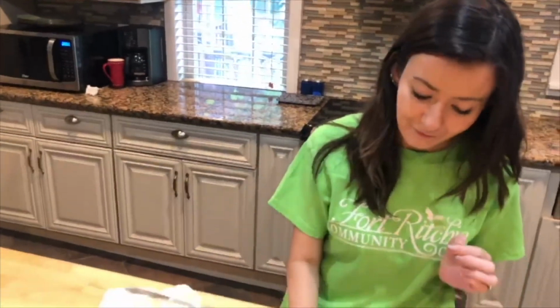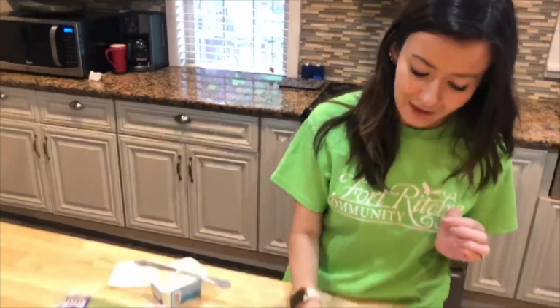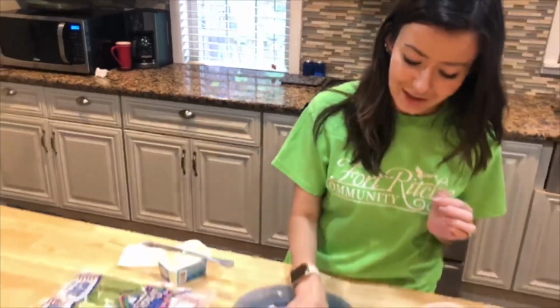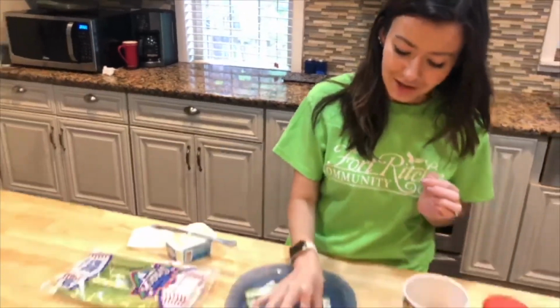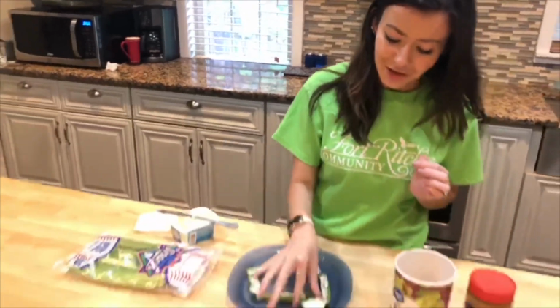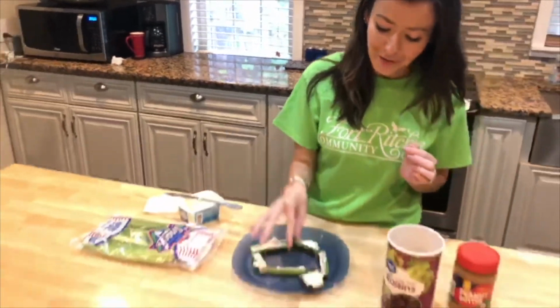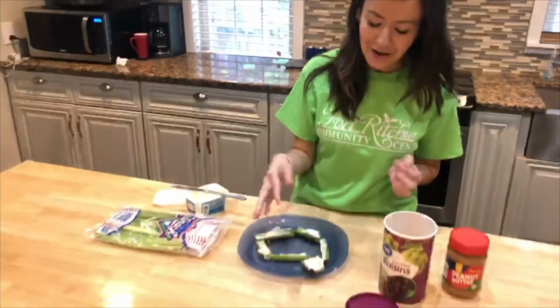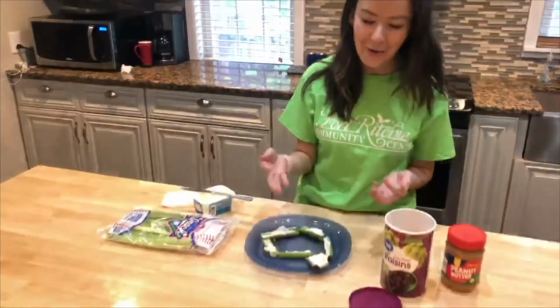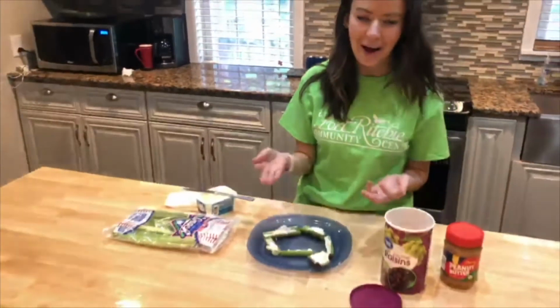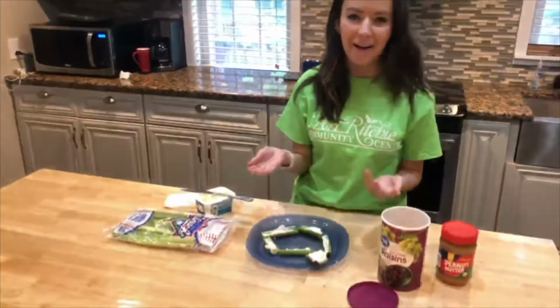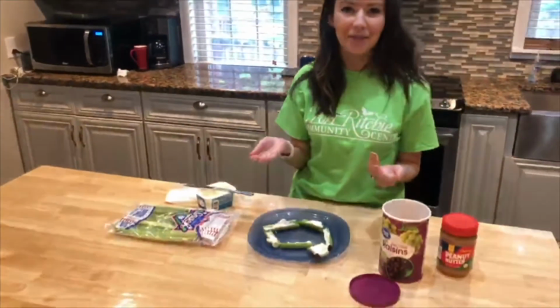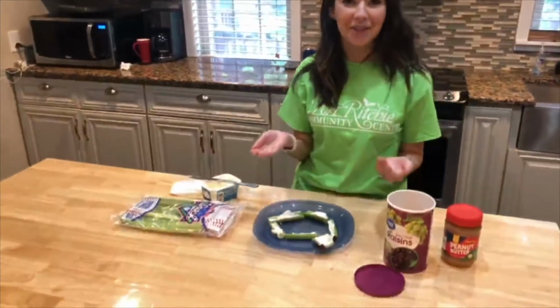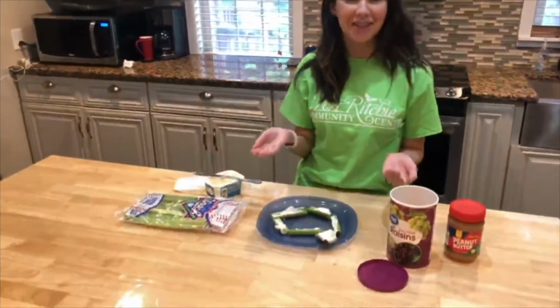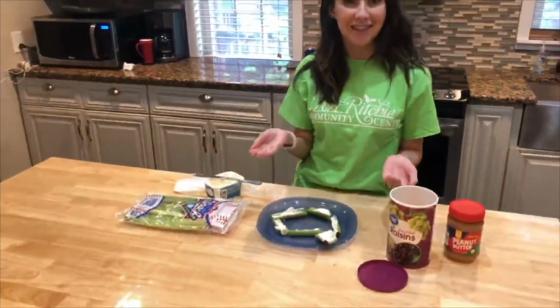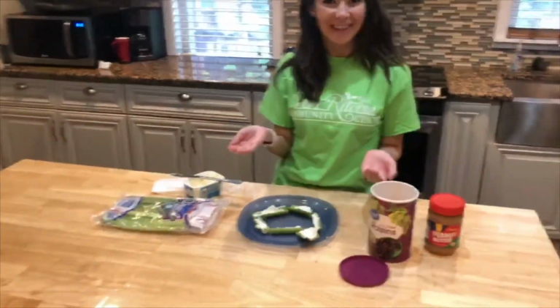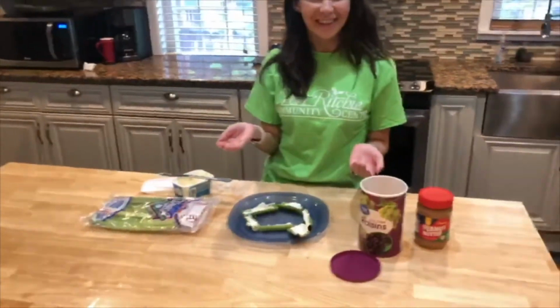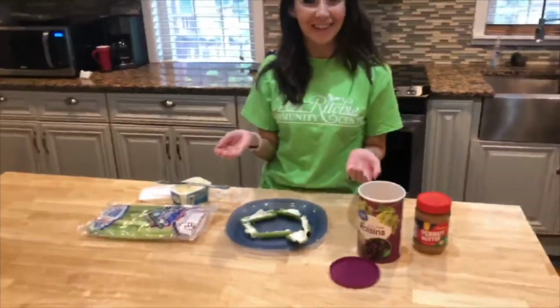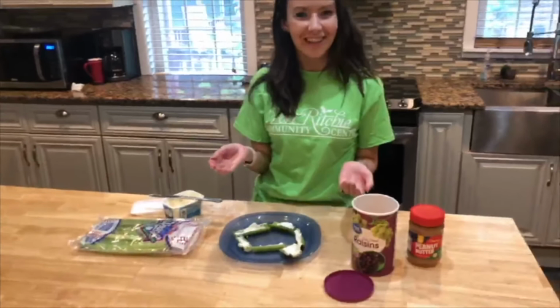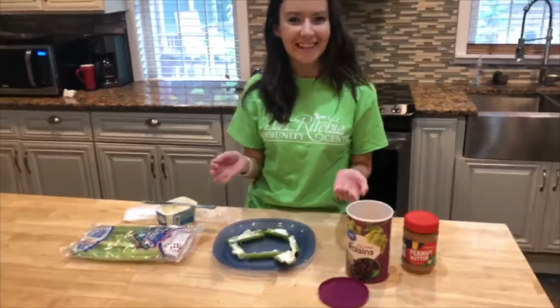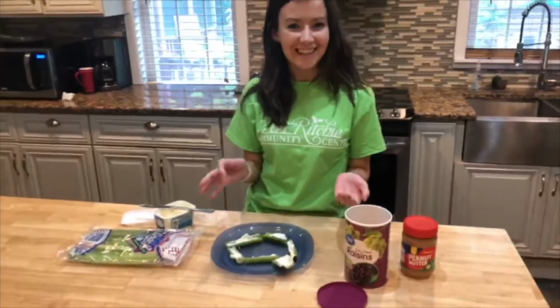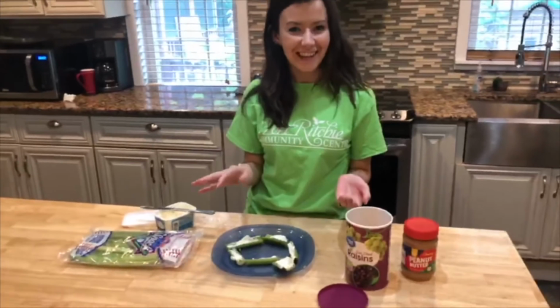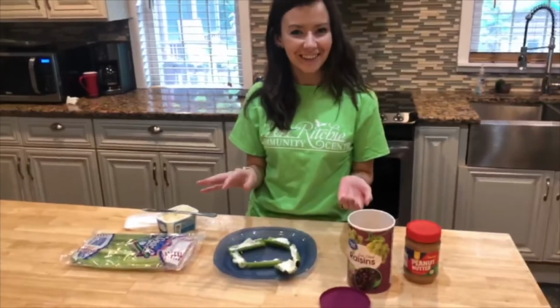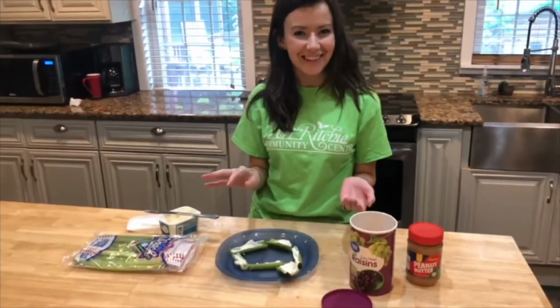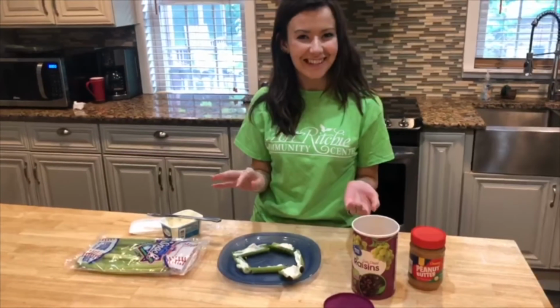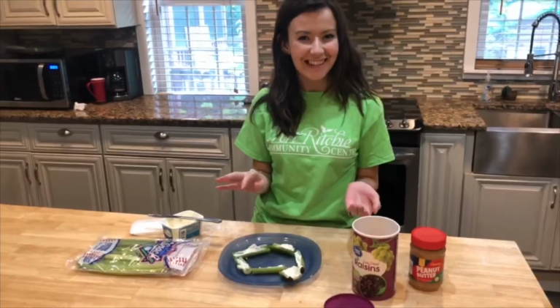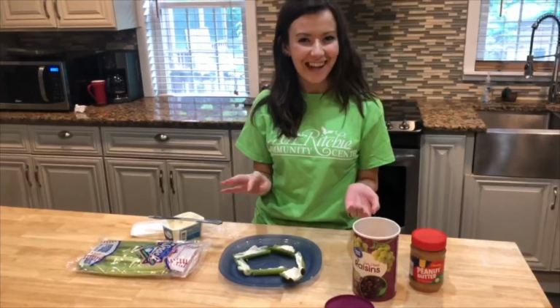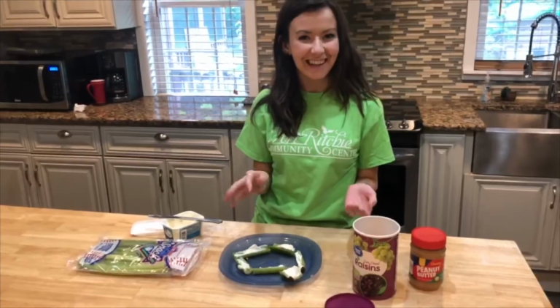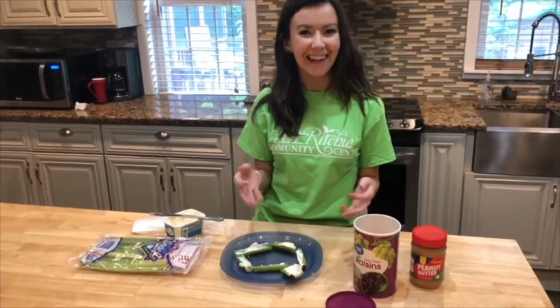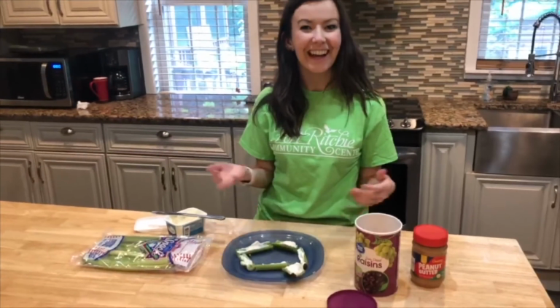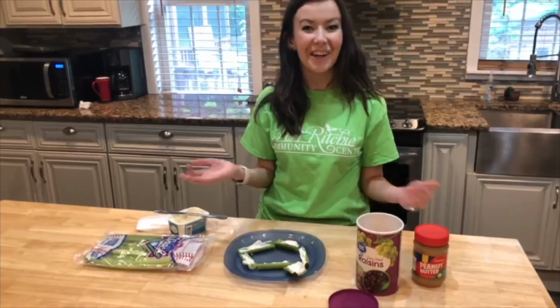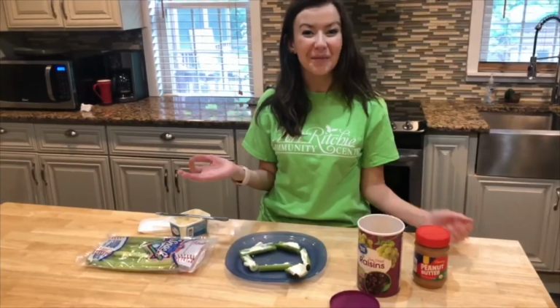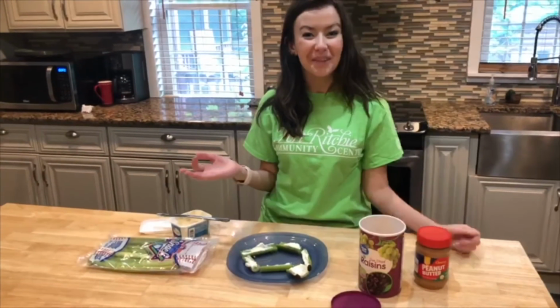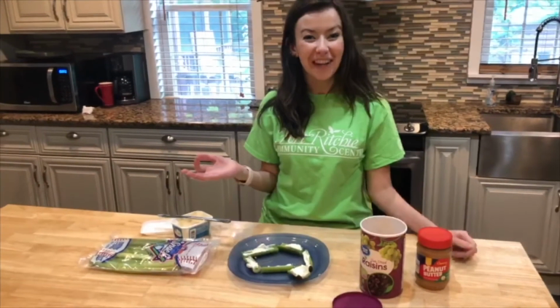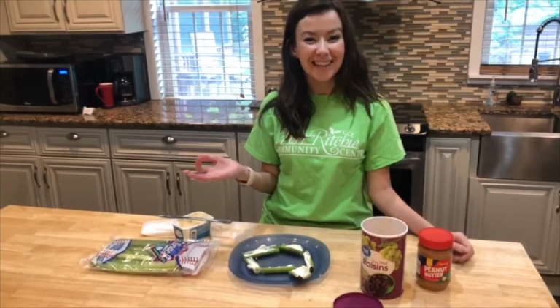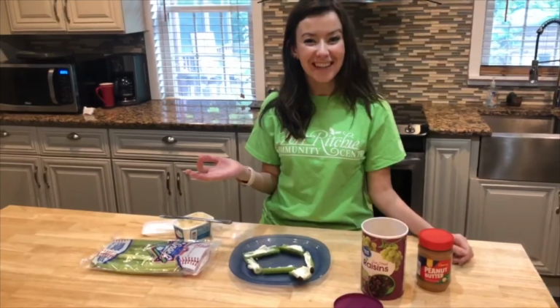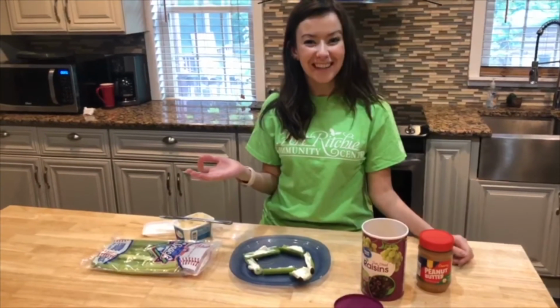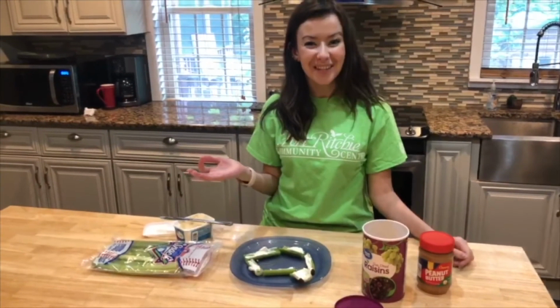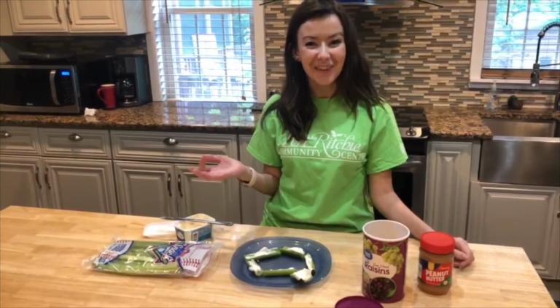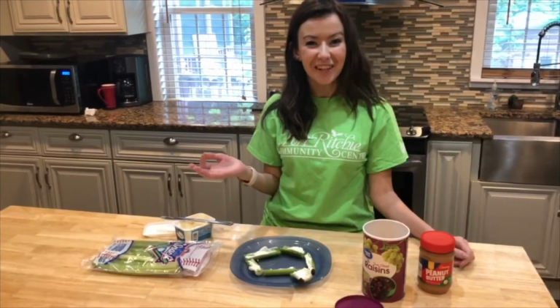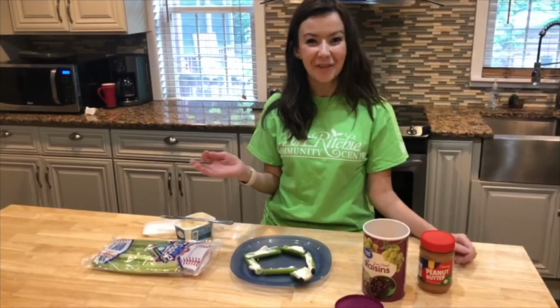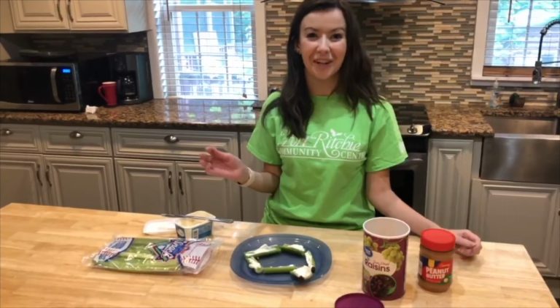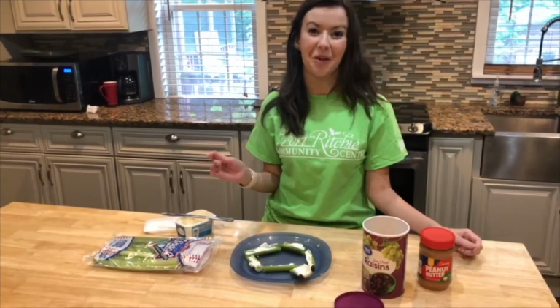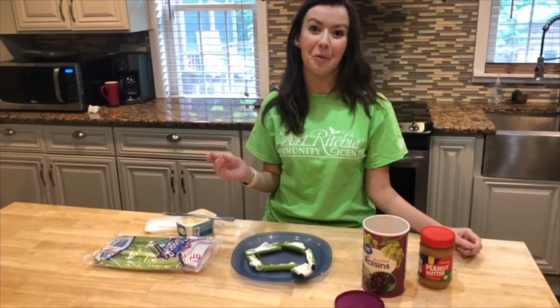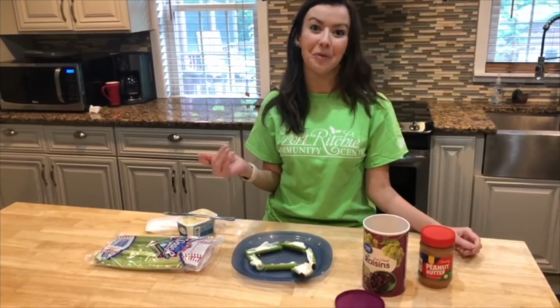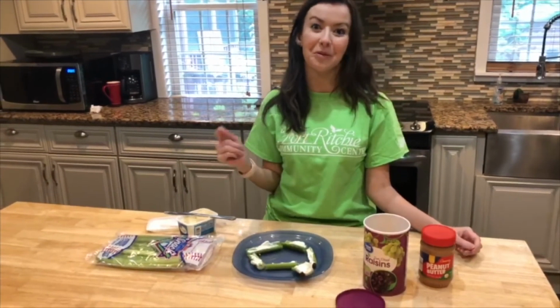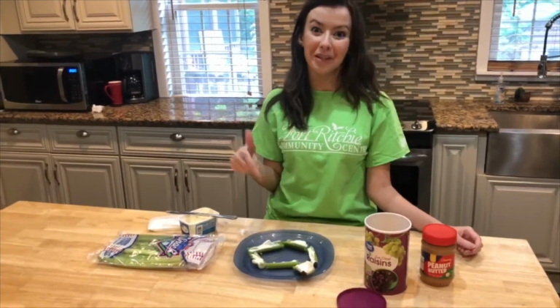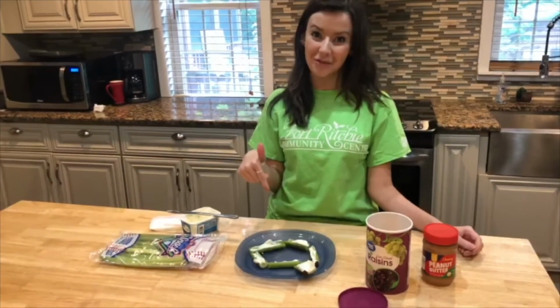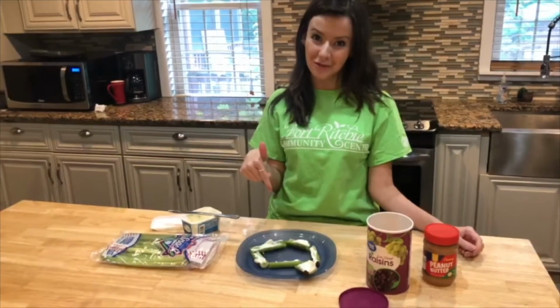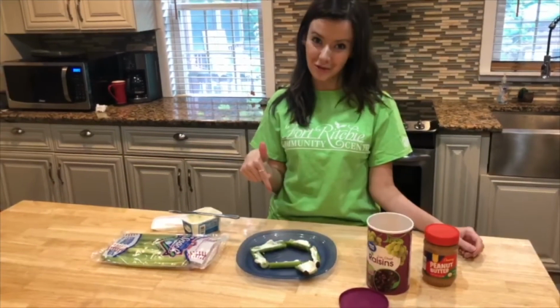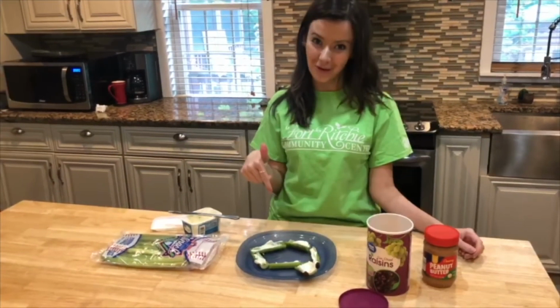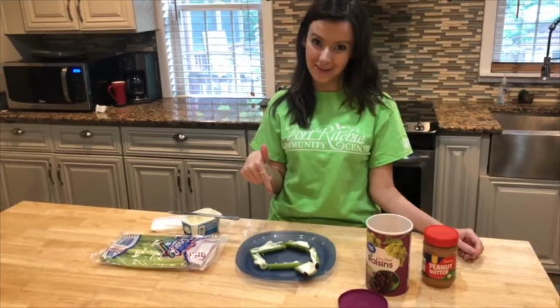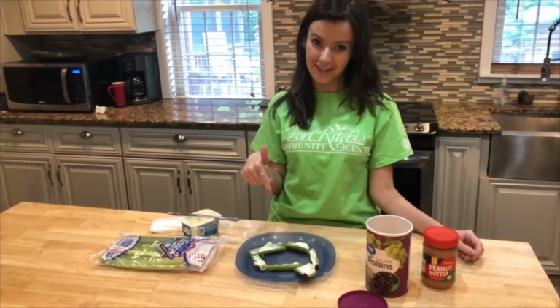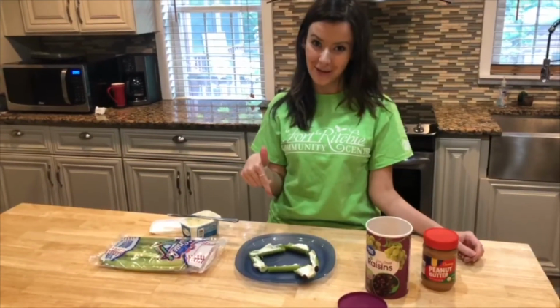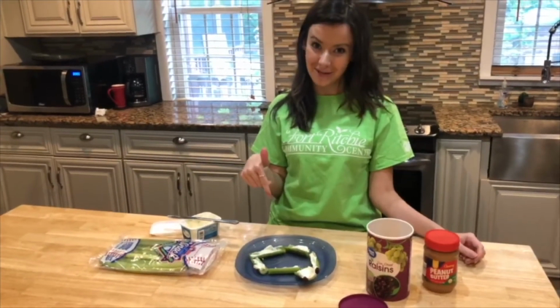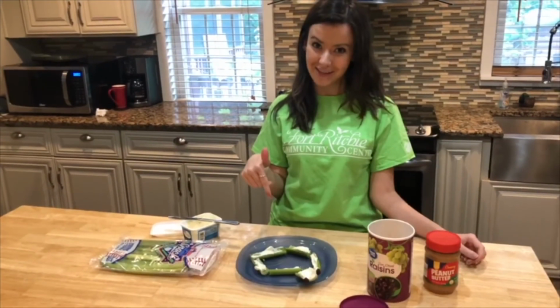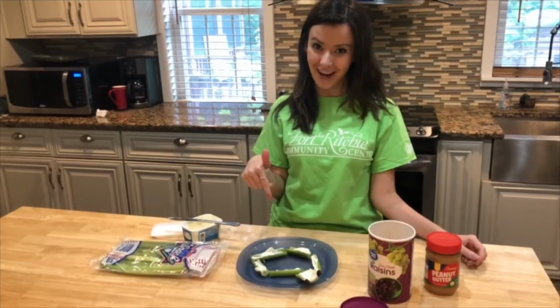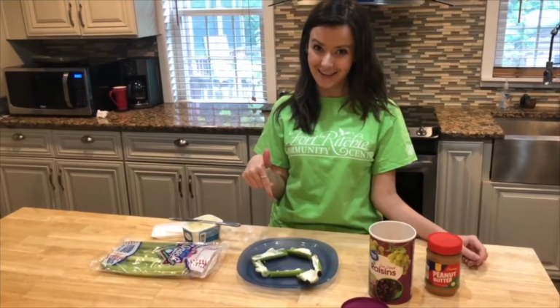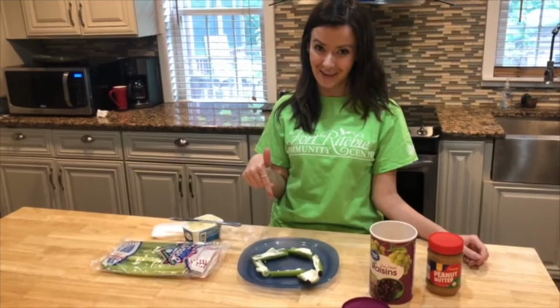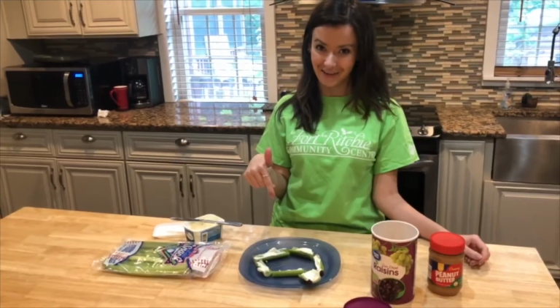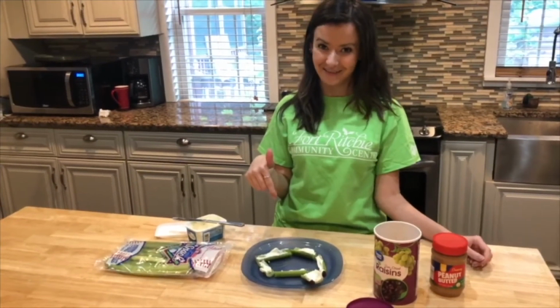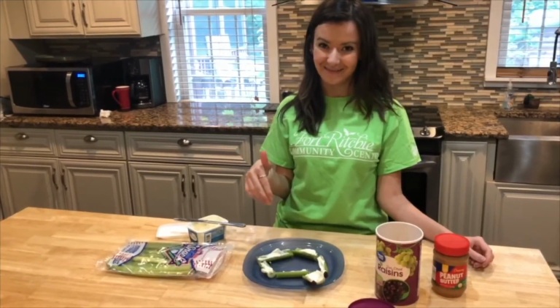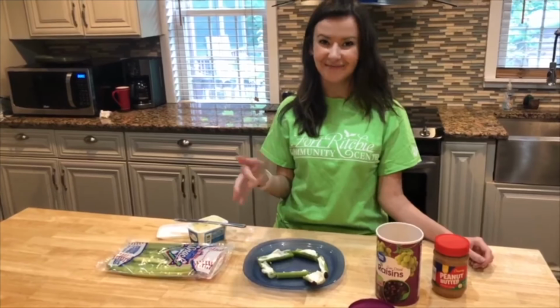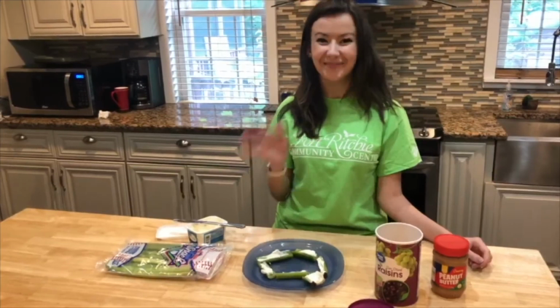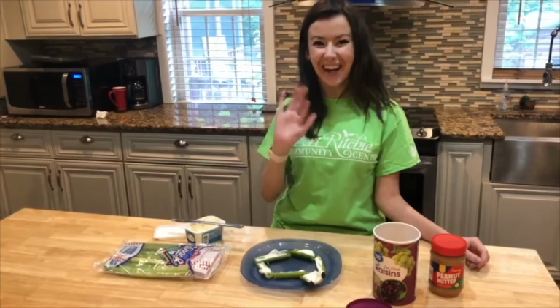And there you have your slithering celery snake! I hope you guys liked this video and I hope you get to enjoy this yummy snack too. Bye!